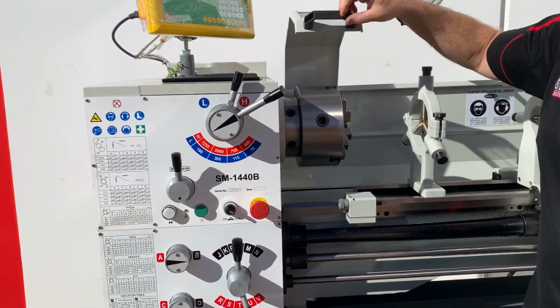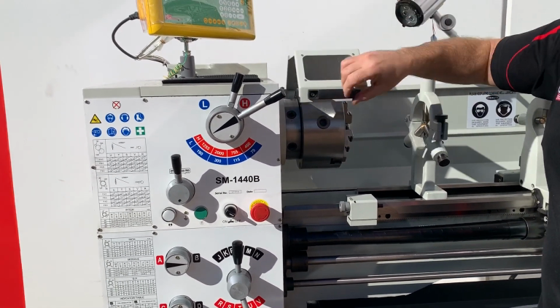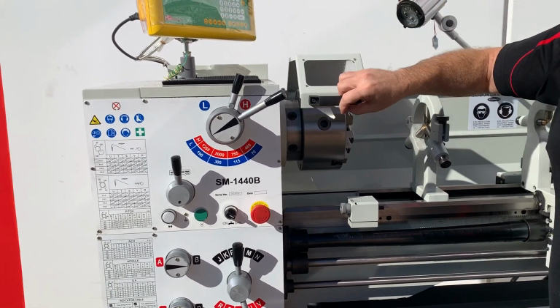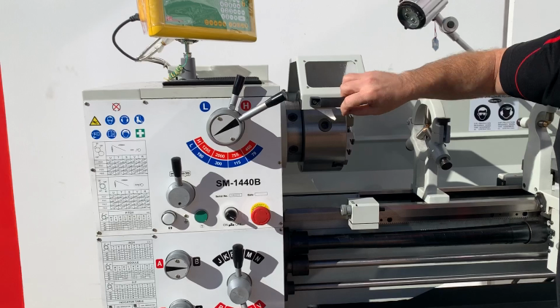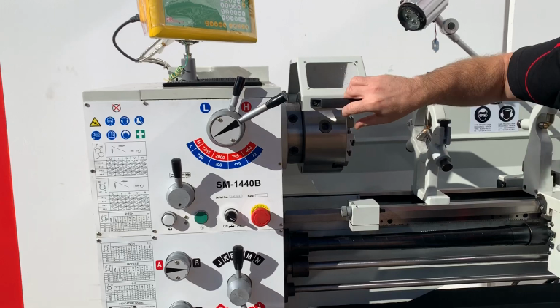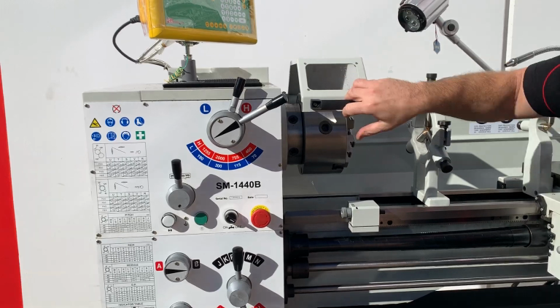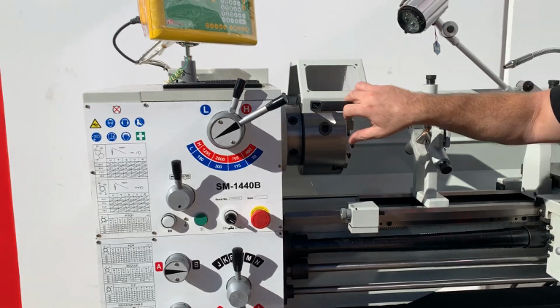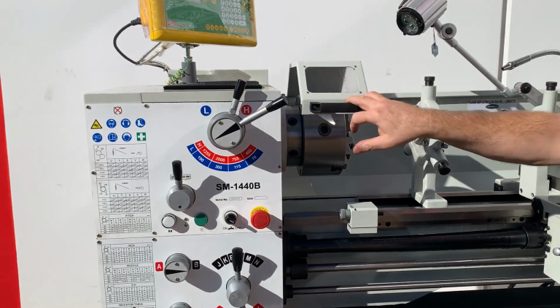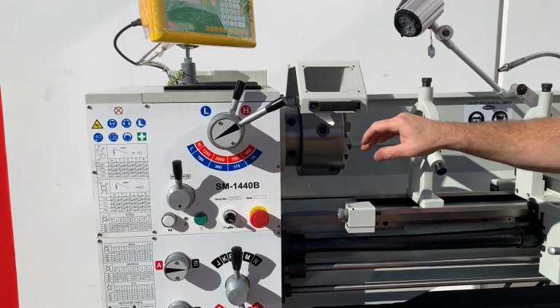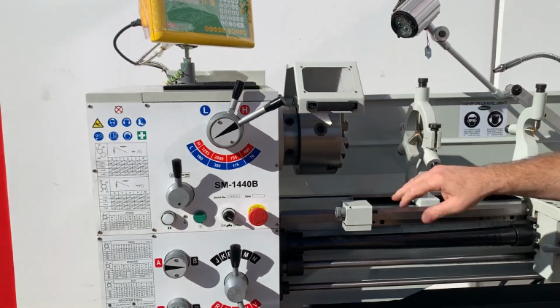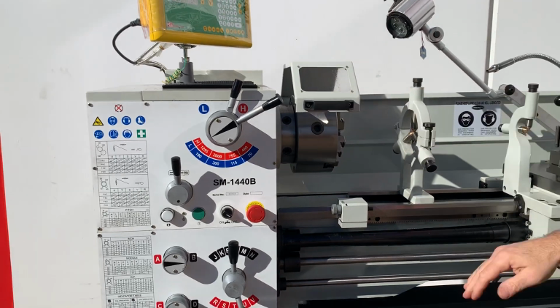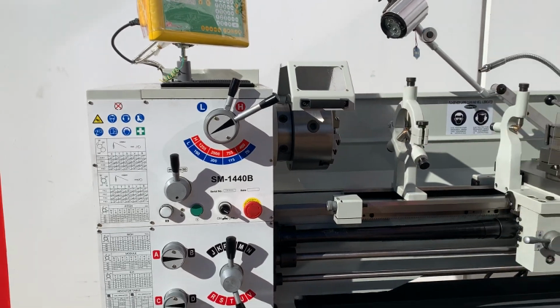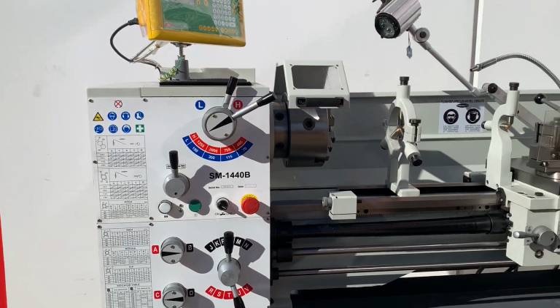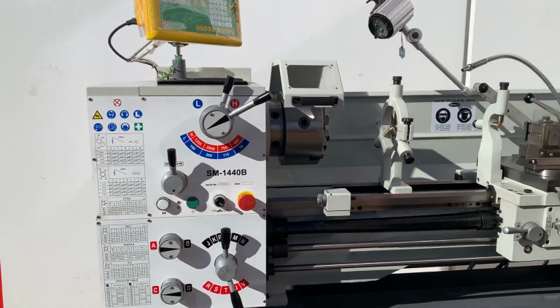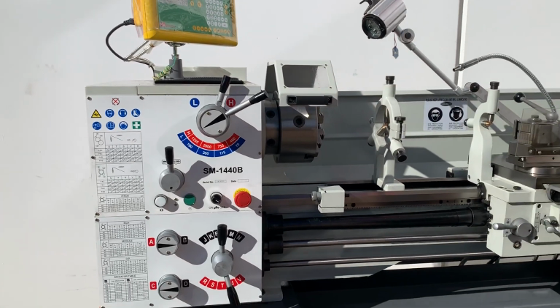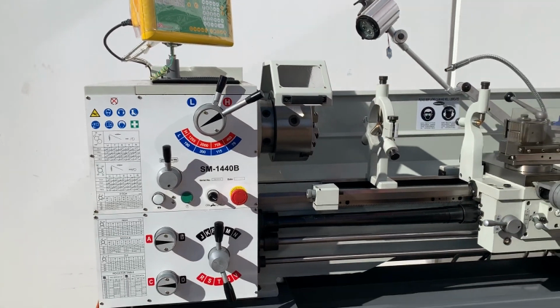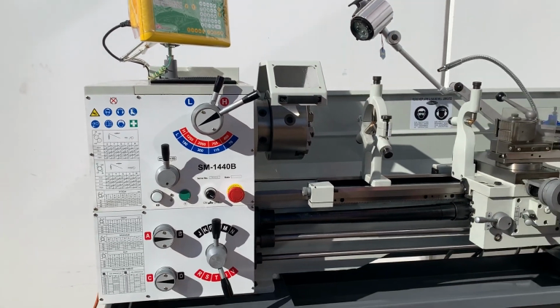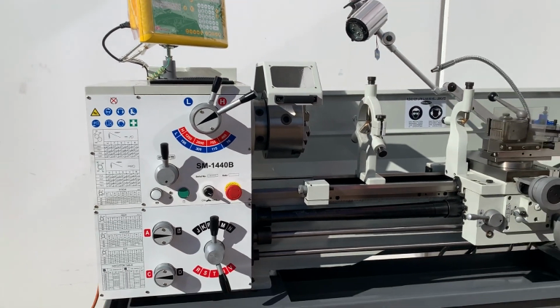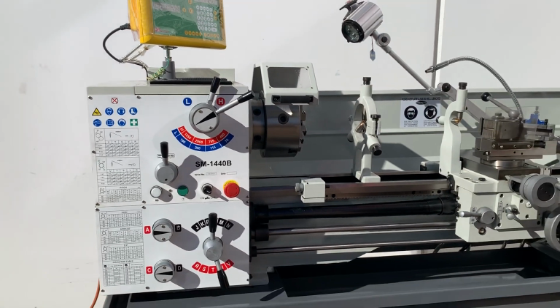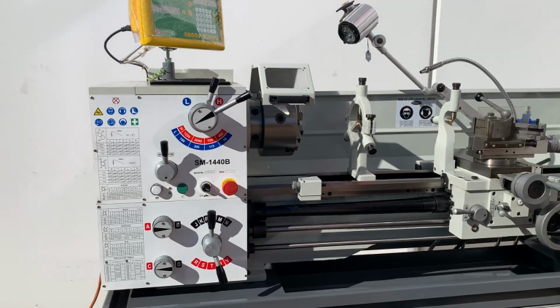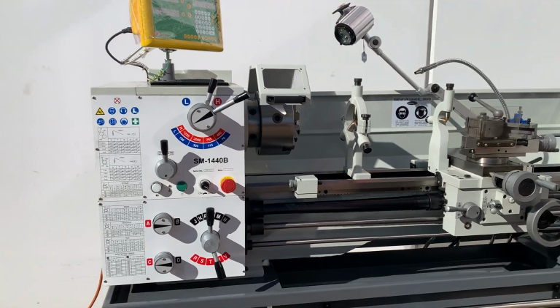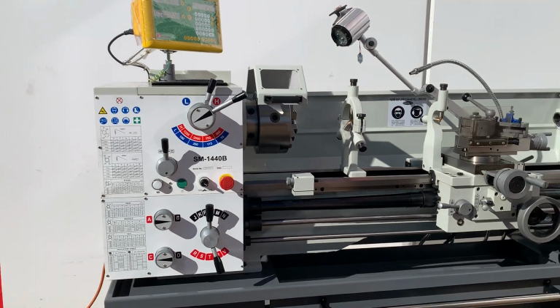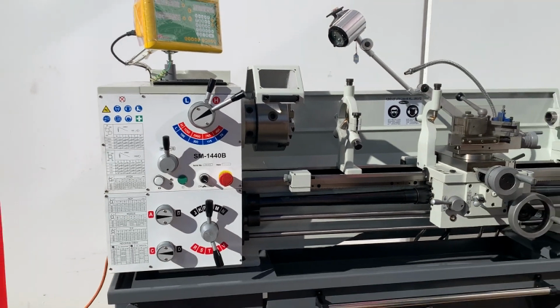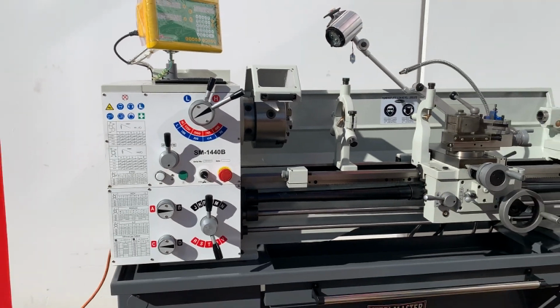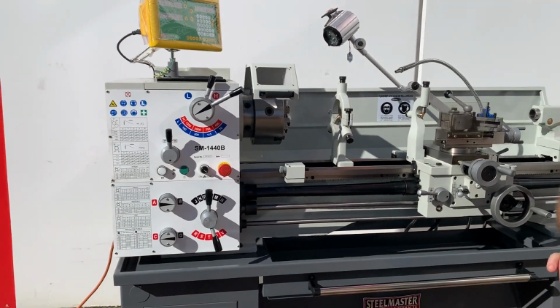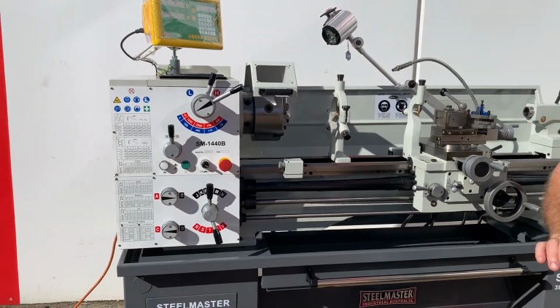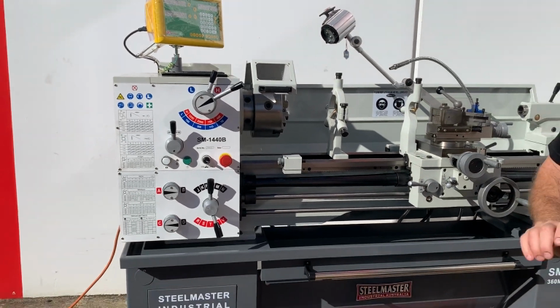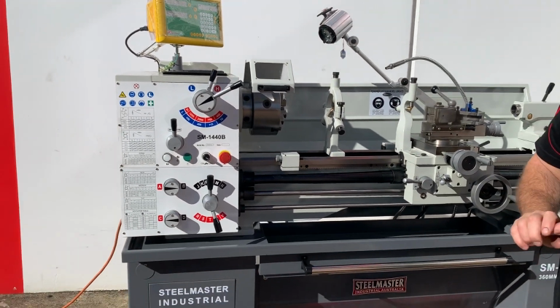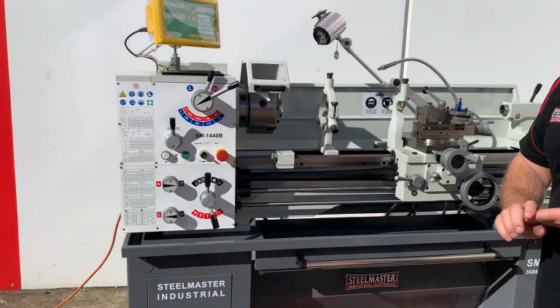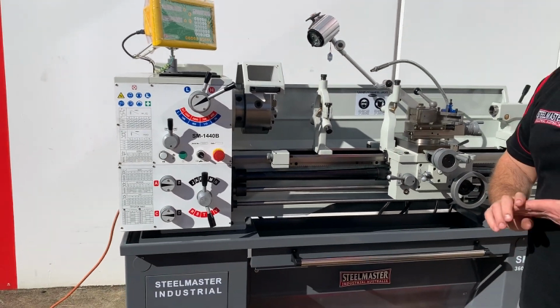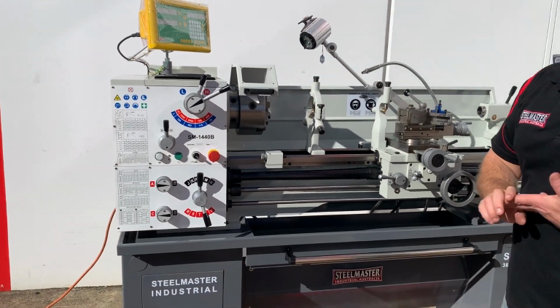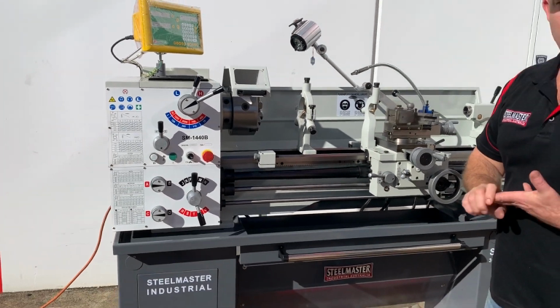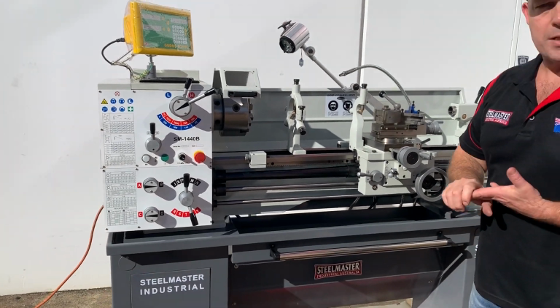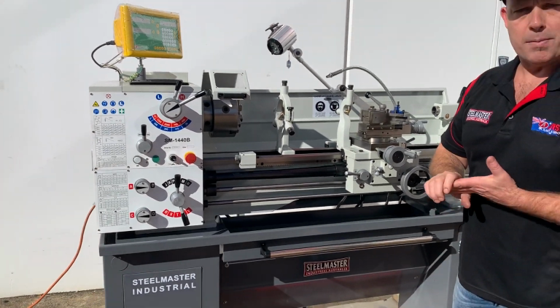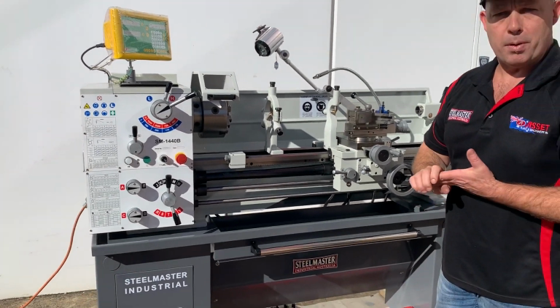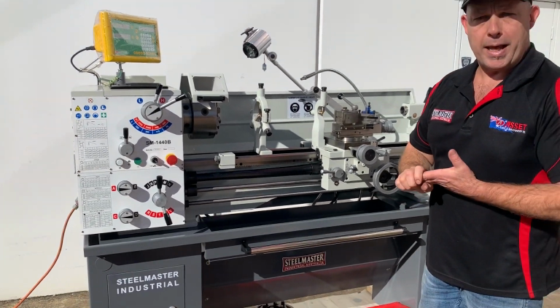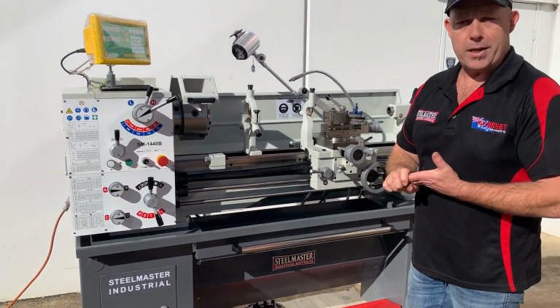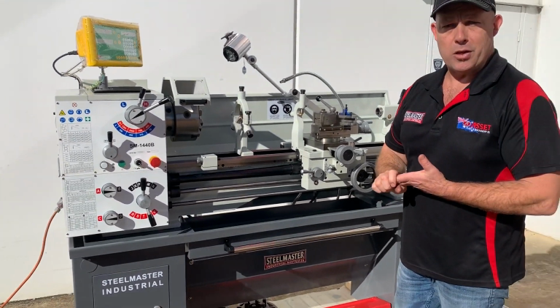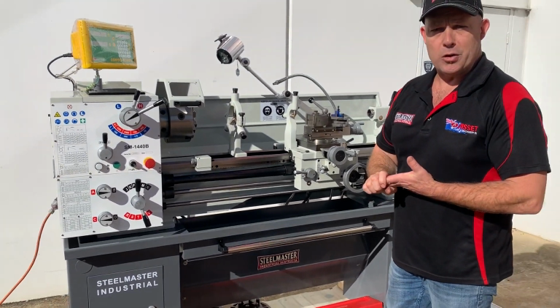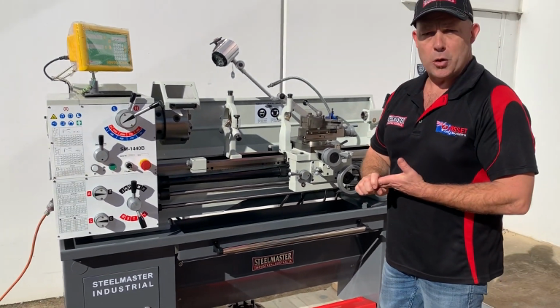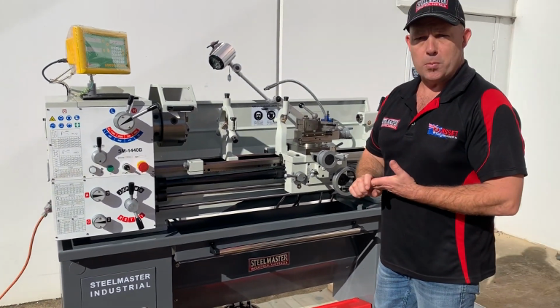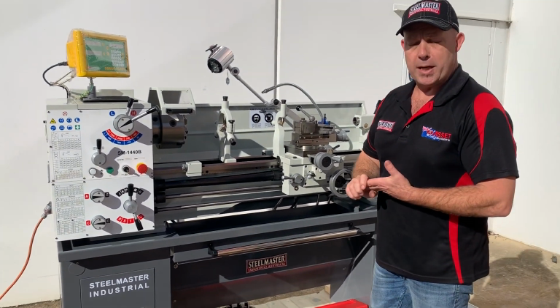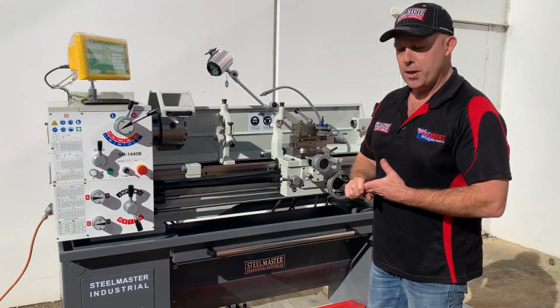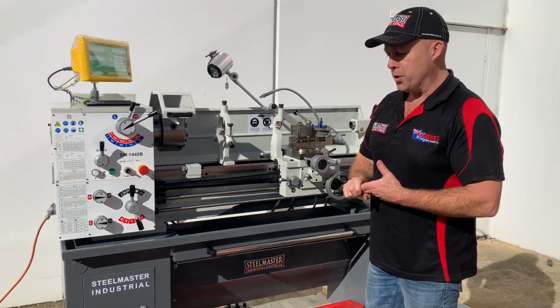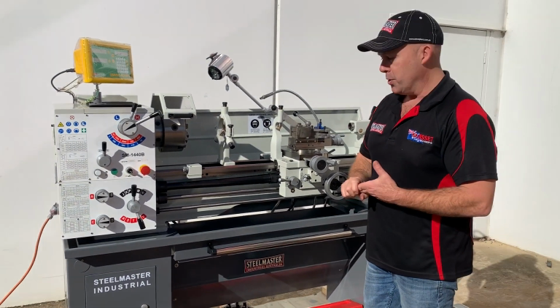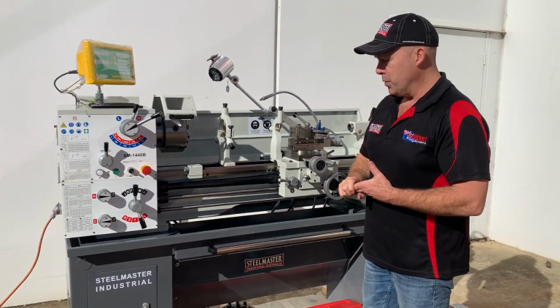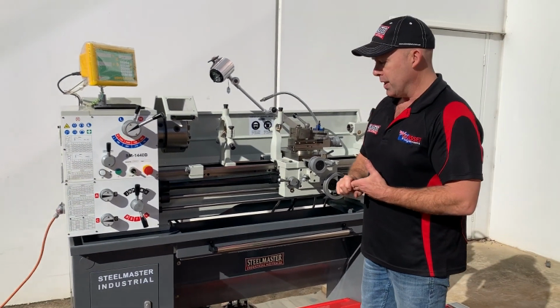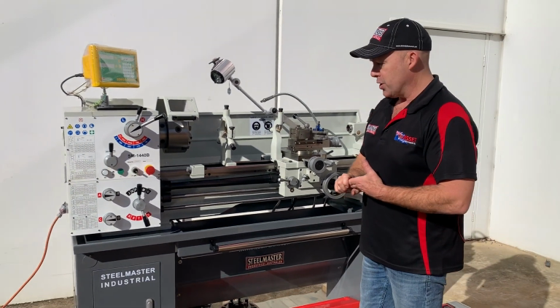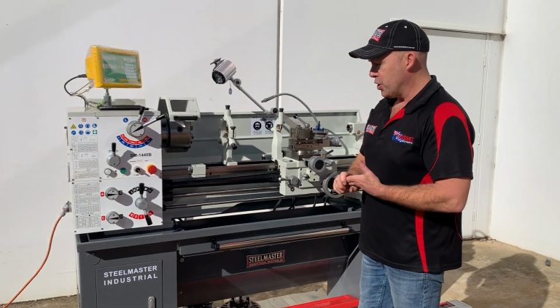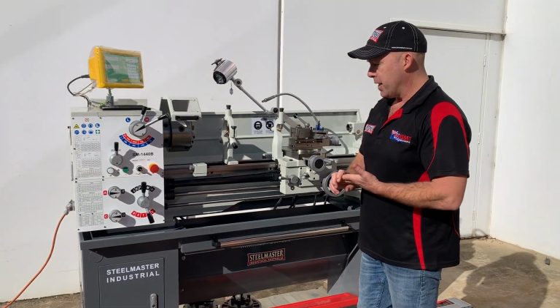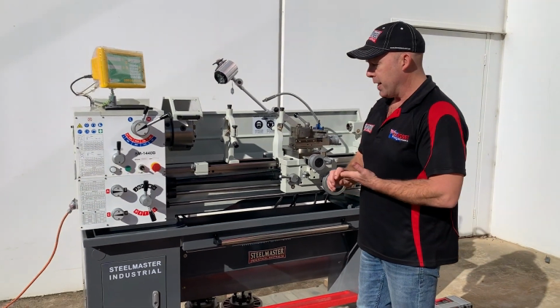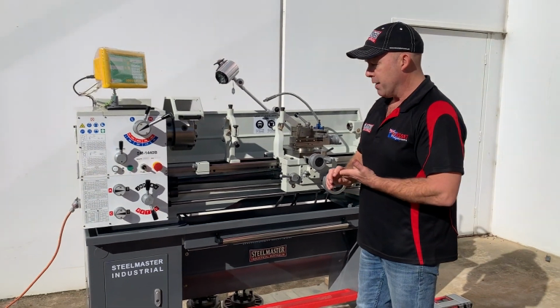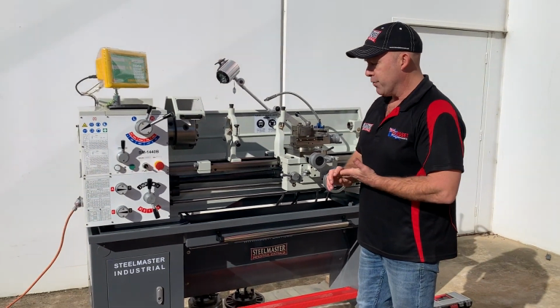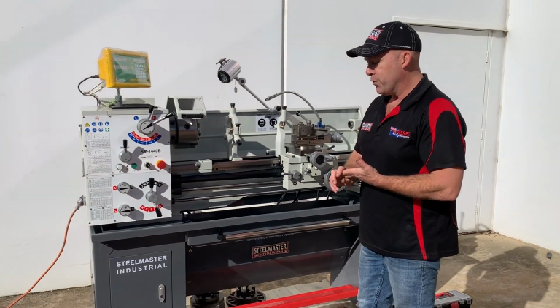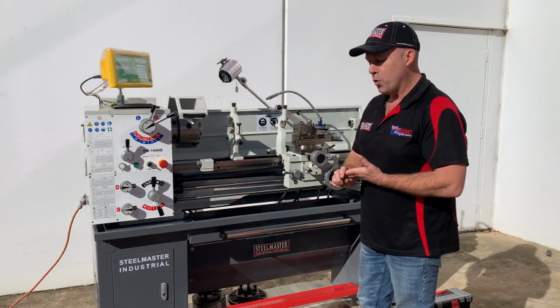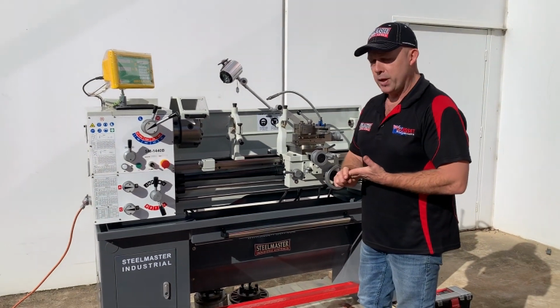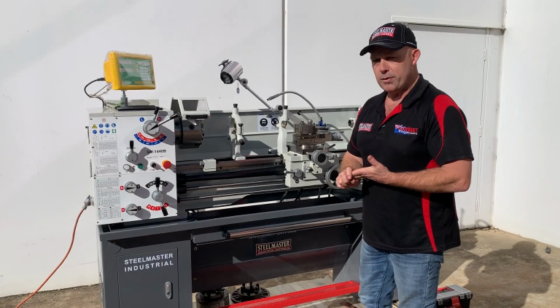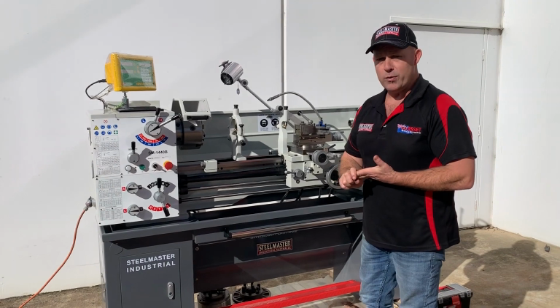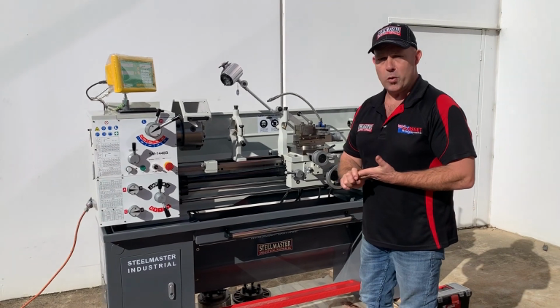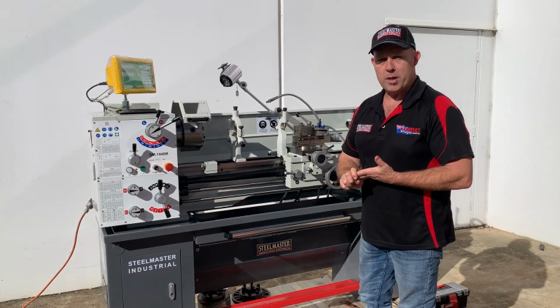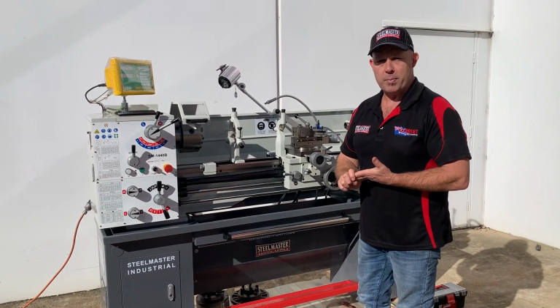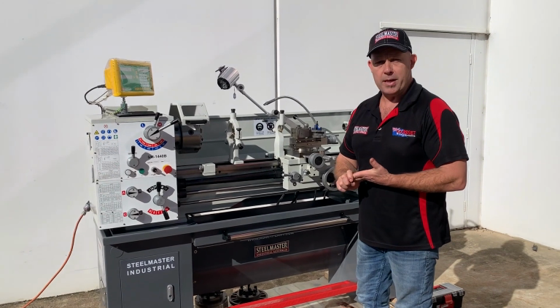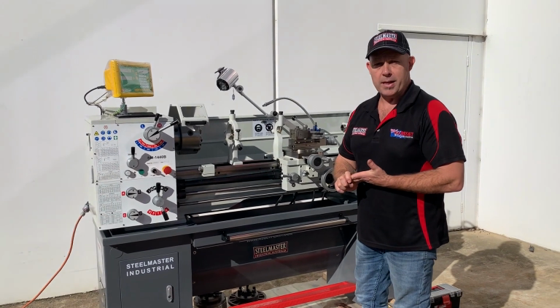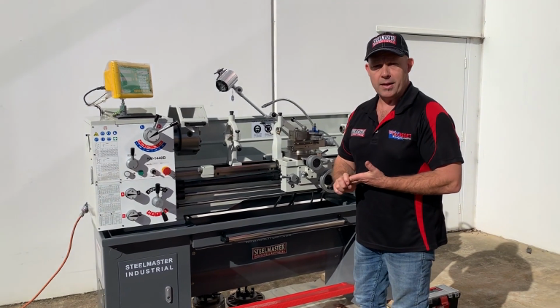All that for a great price. Jump onto assetplan.com.au and check out our SM1440B.